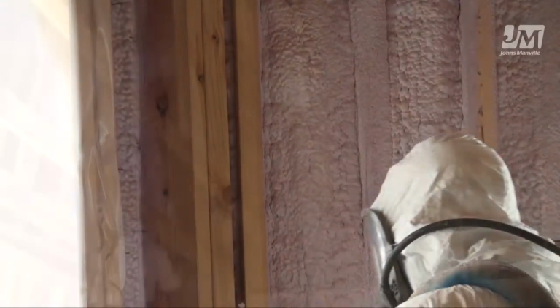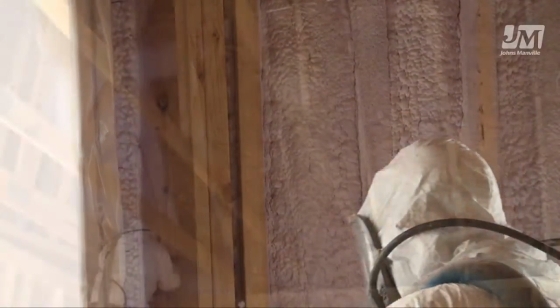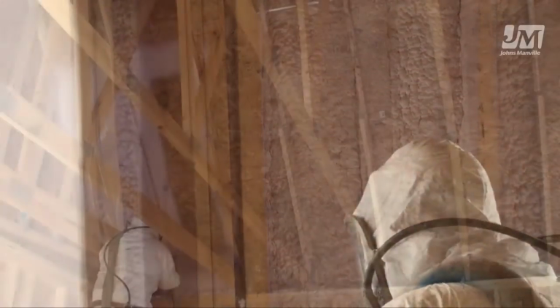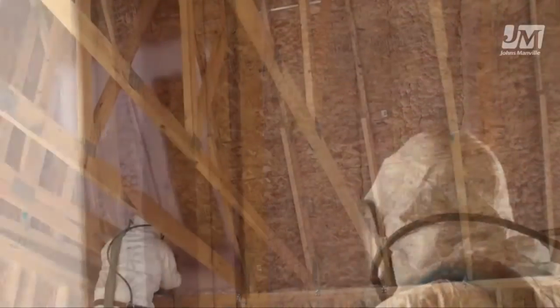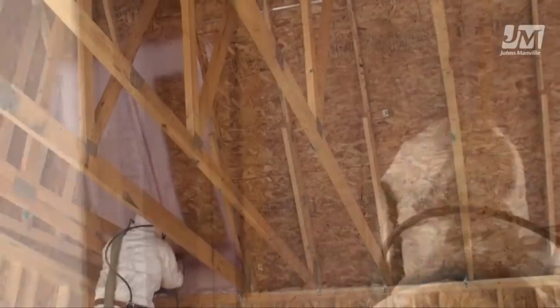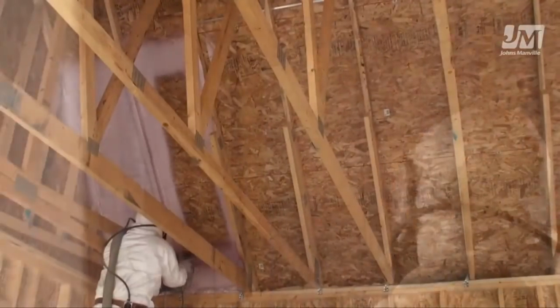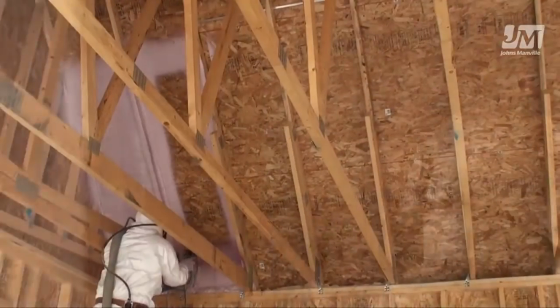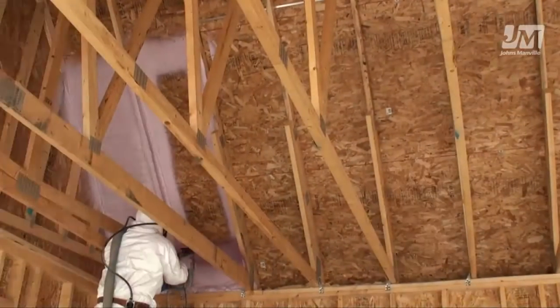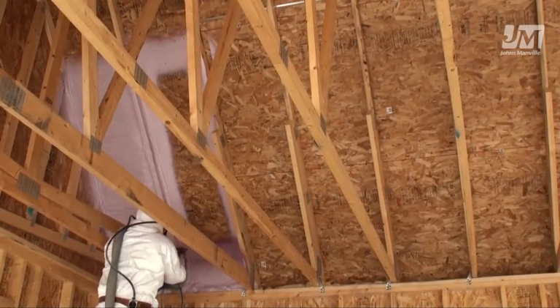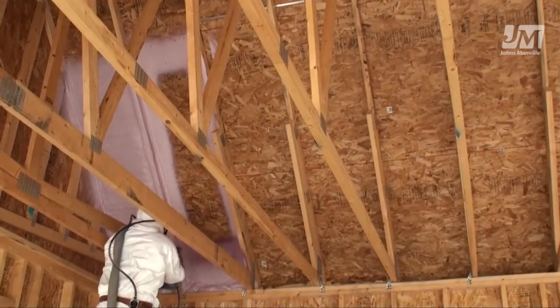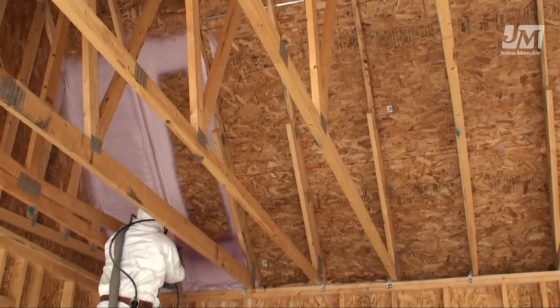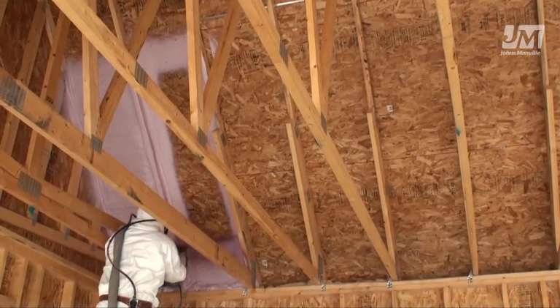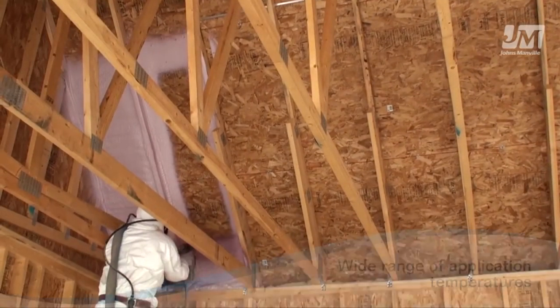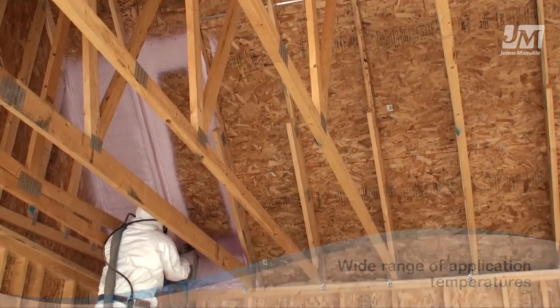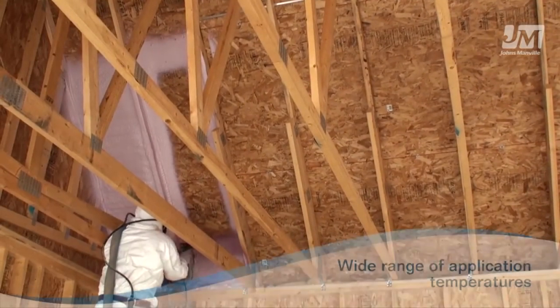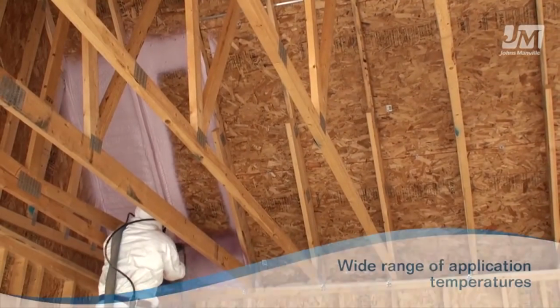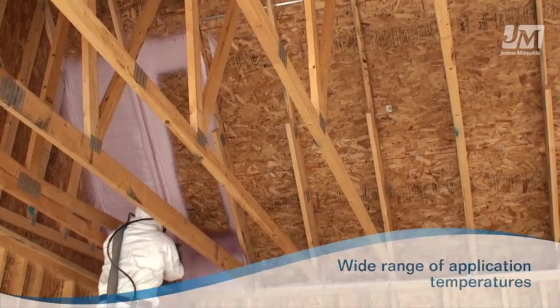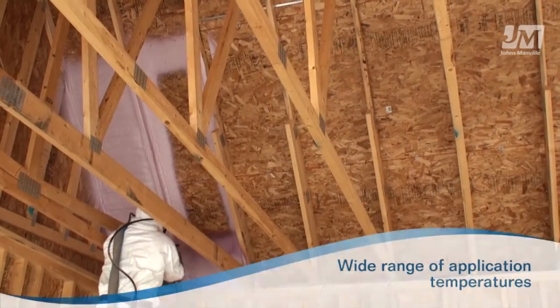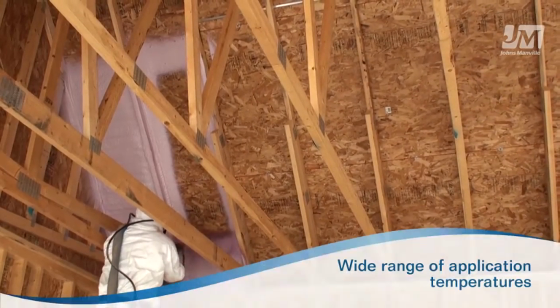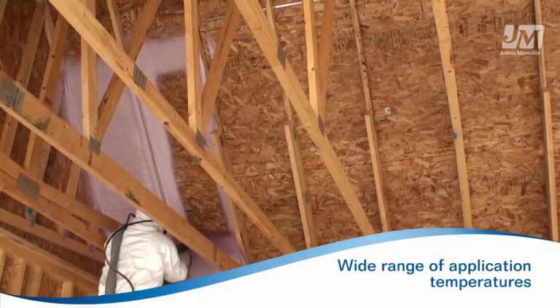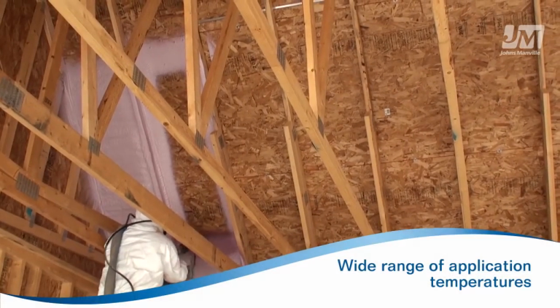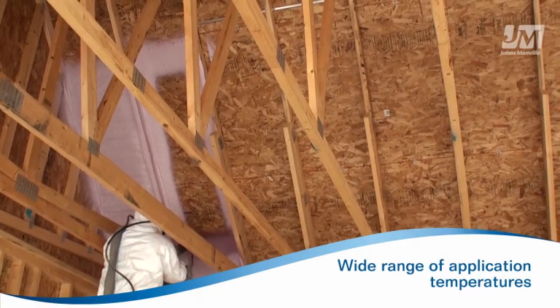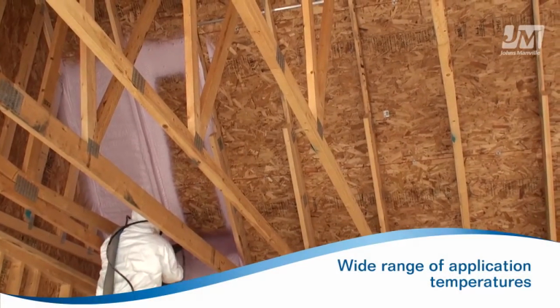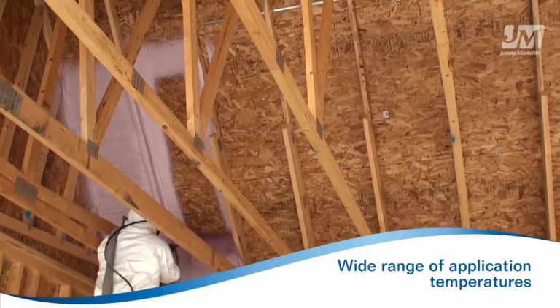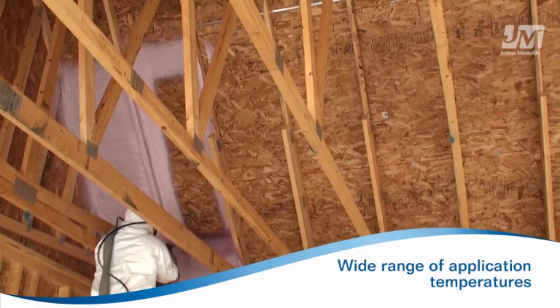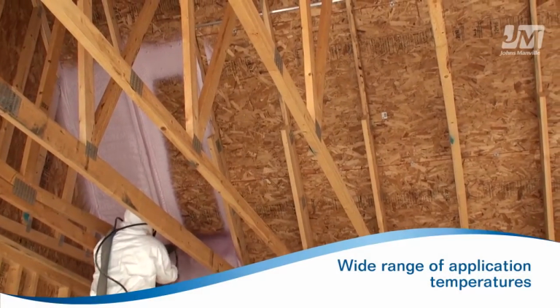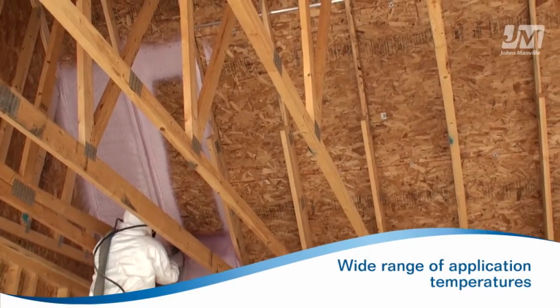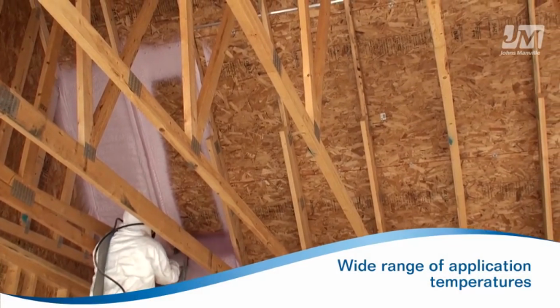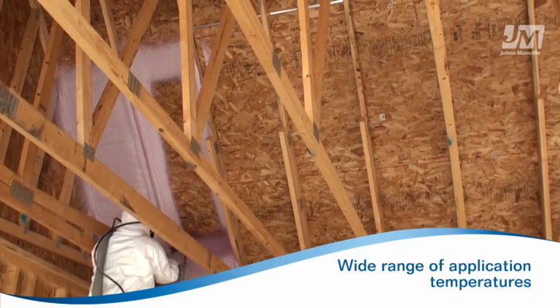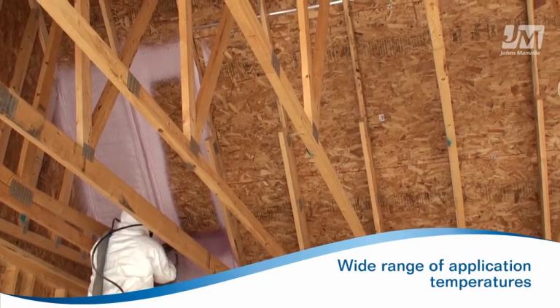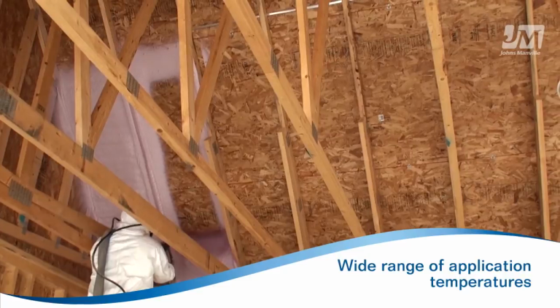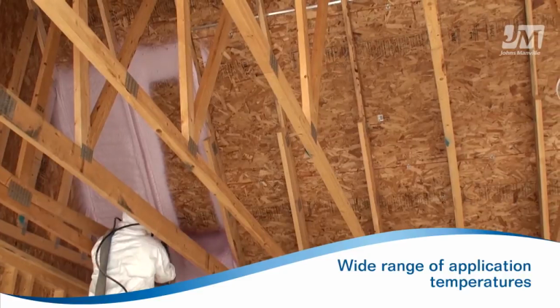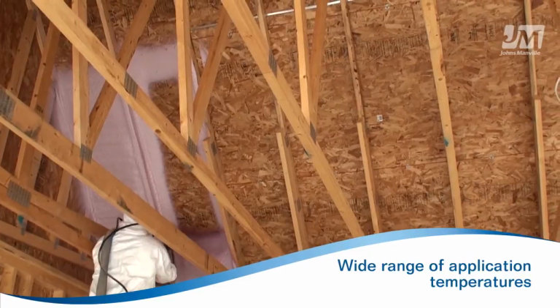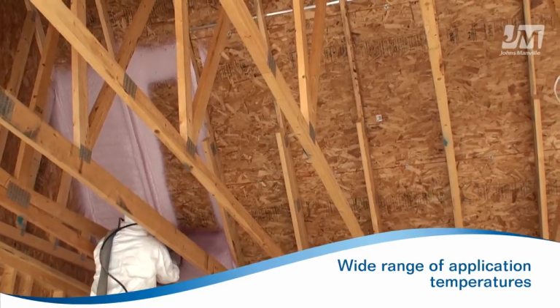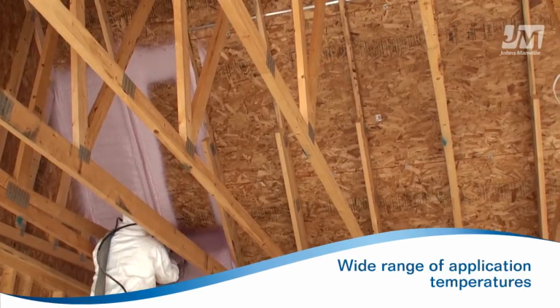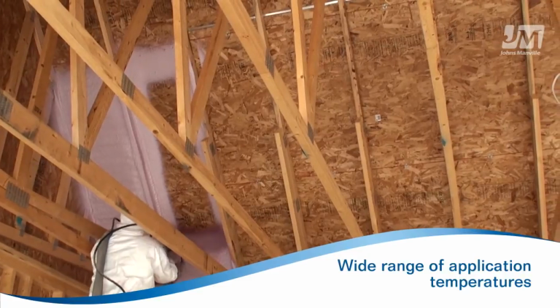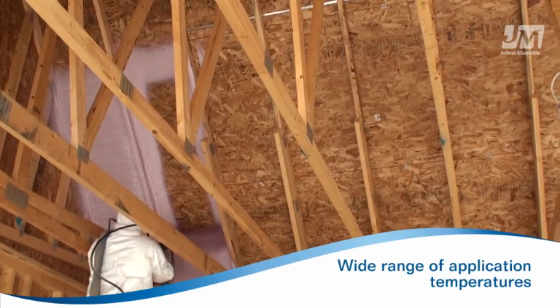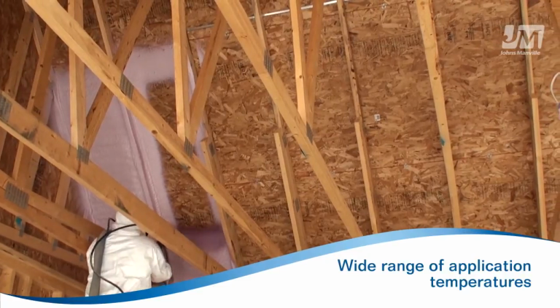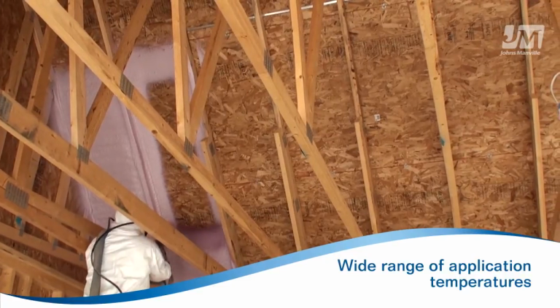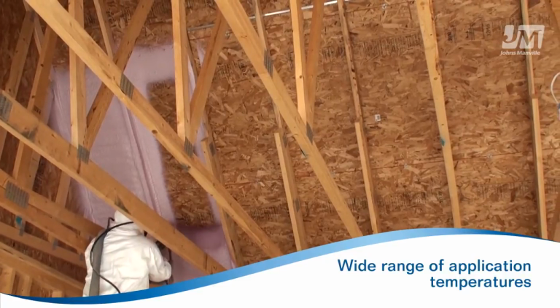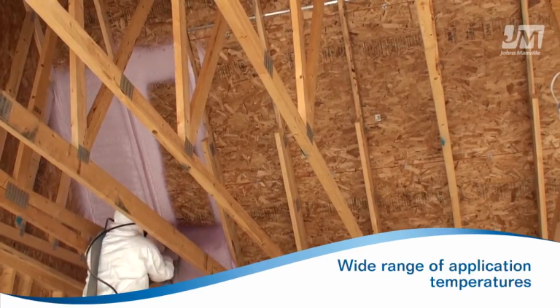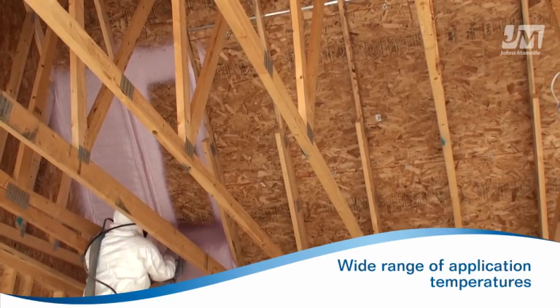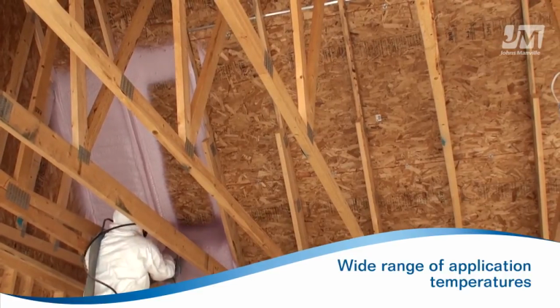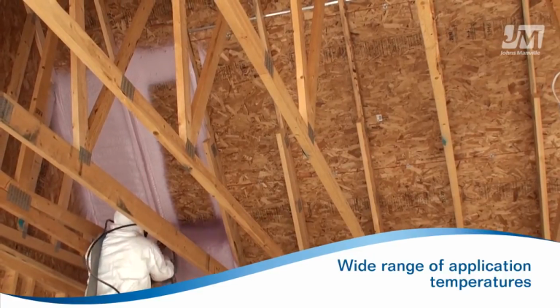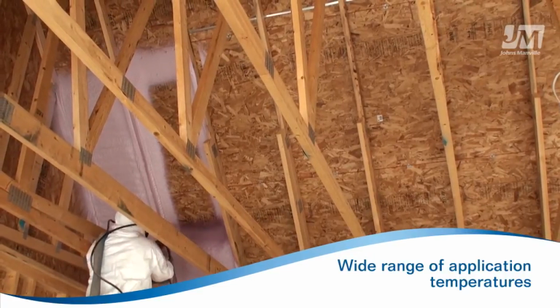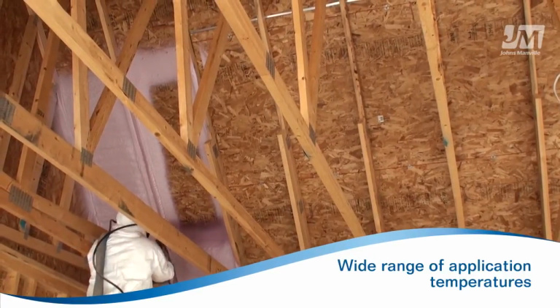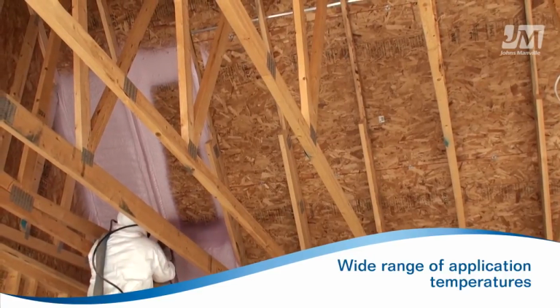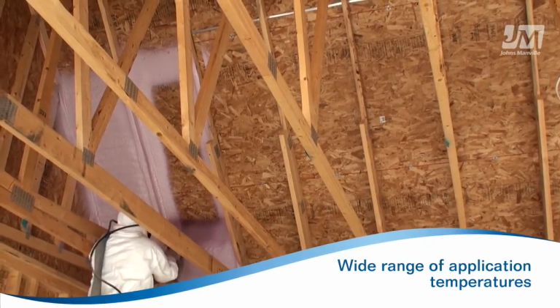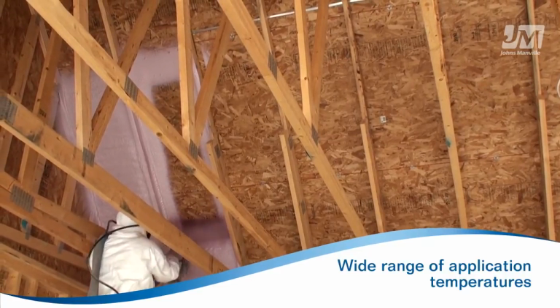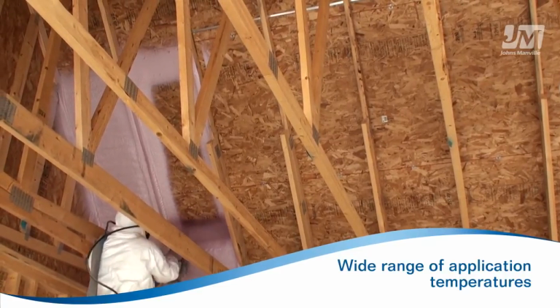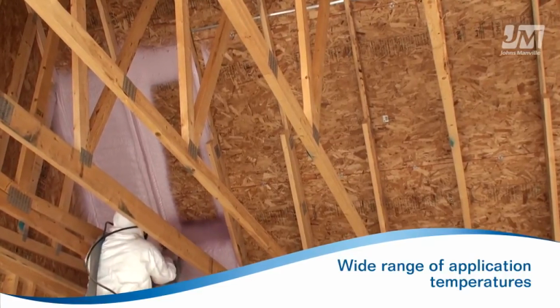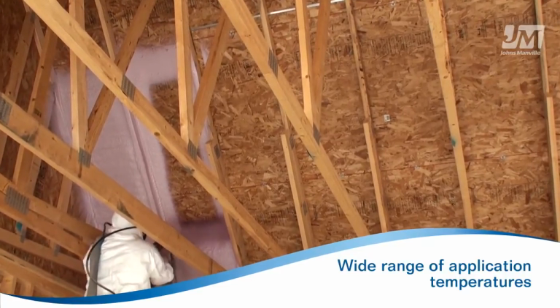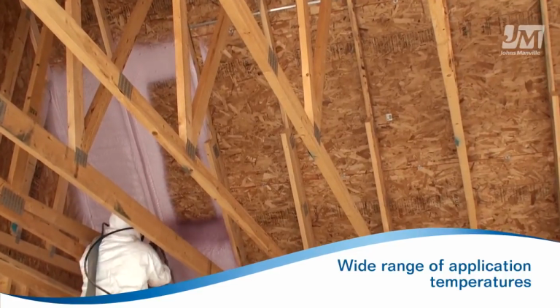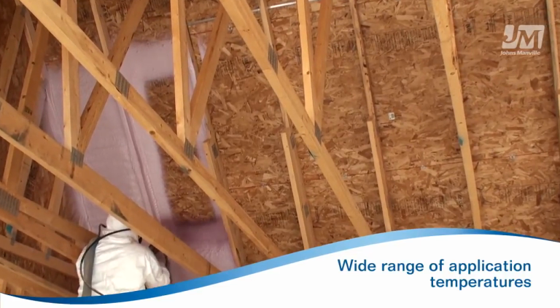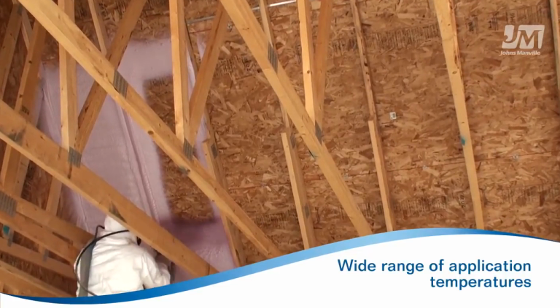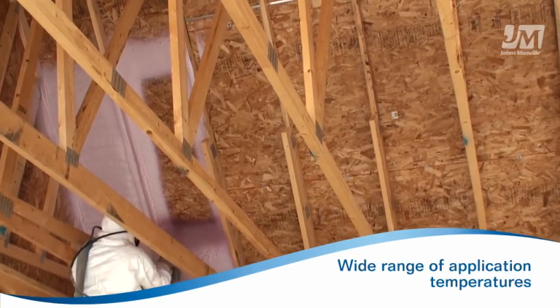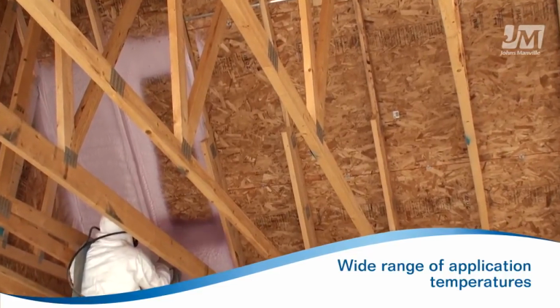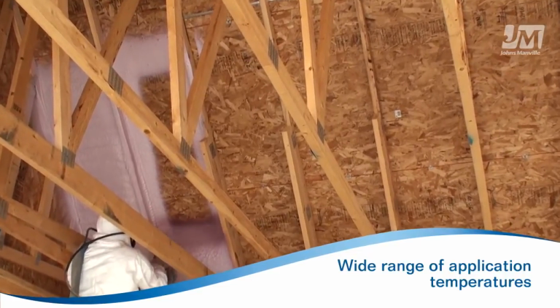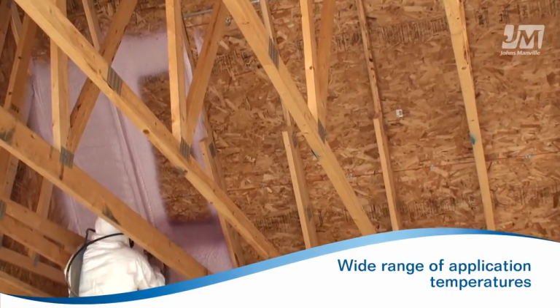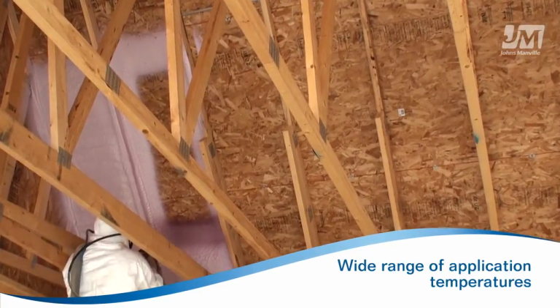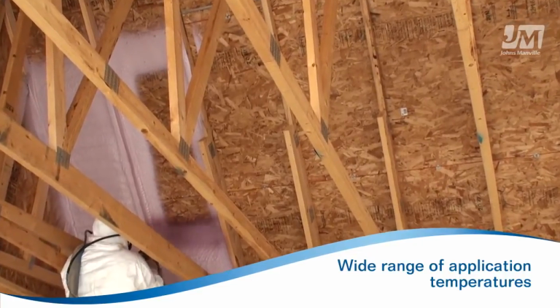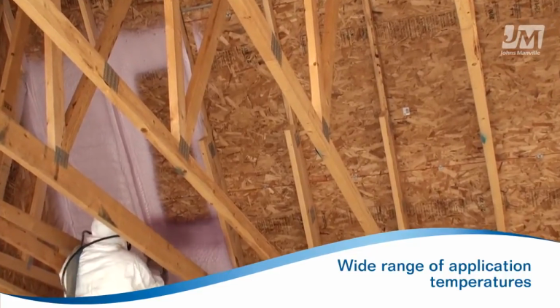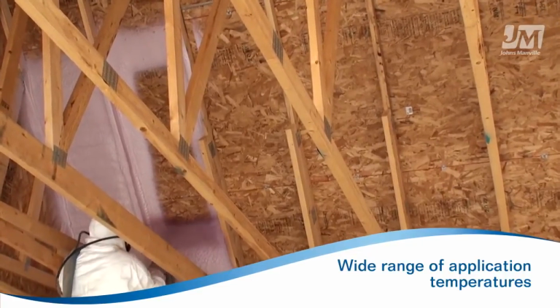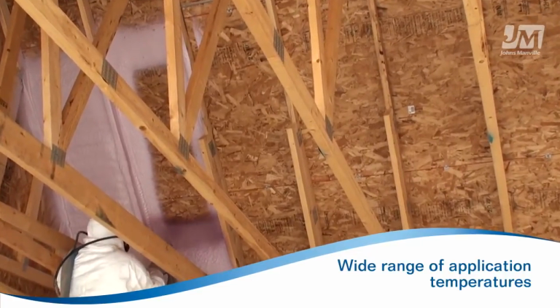JM Corbond III Spray Foam can be applied in temperatures as low as 25 degrees Fahrenheit, giving you the versatility to work all year long.